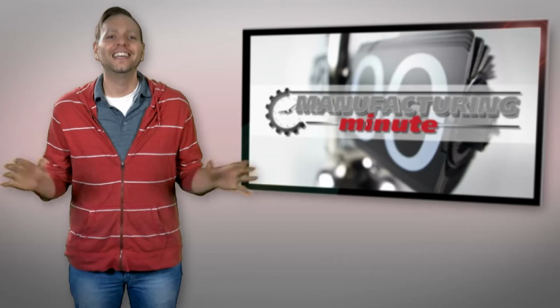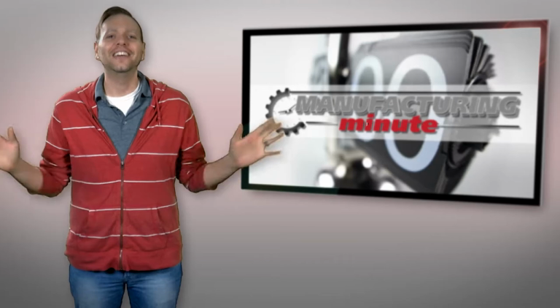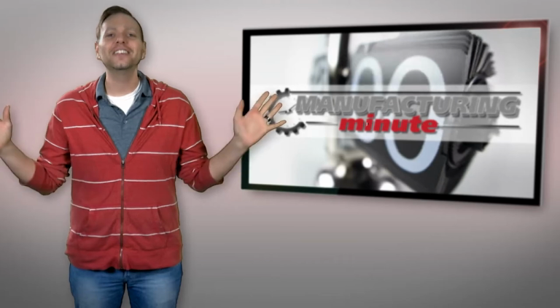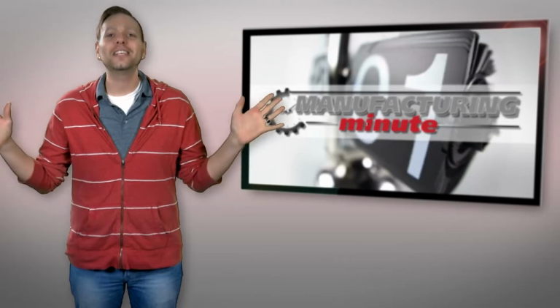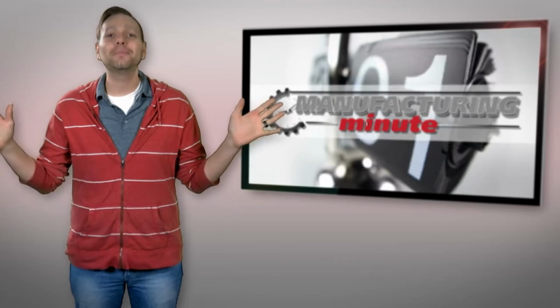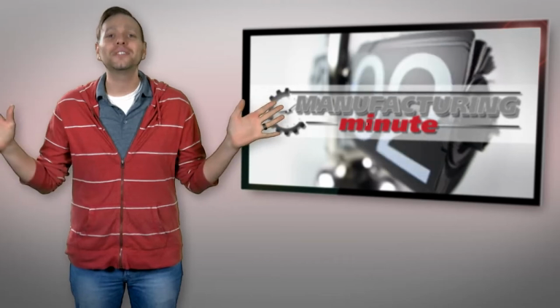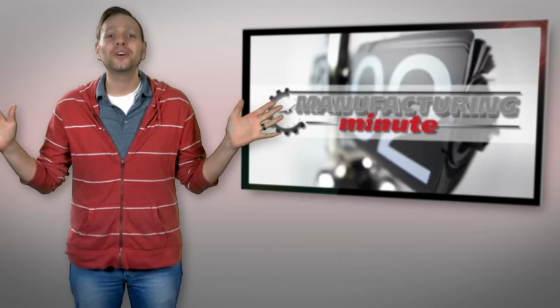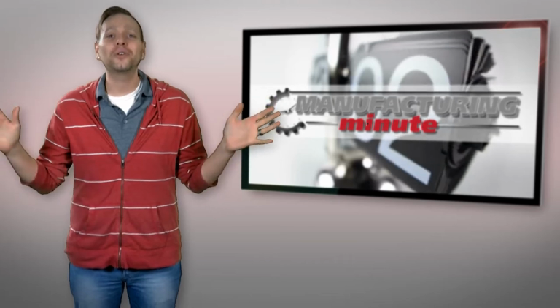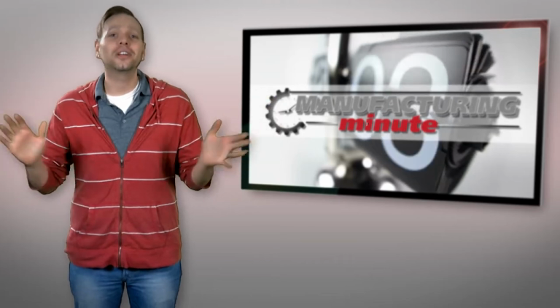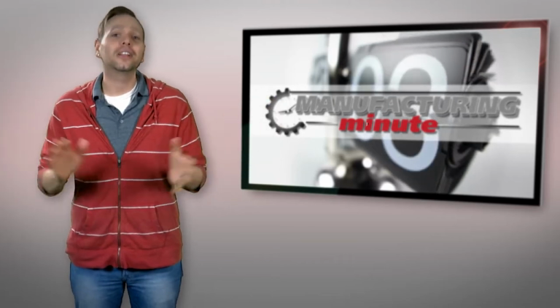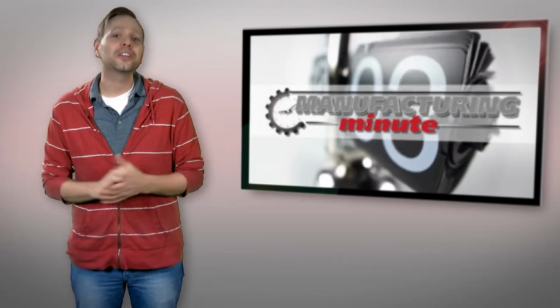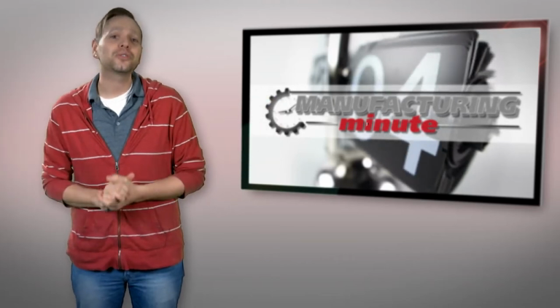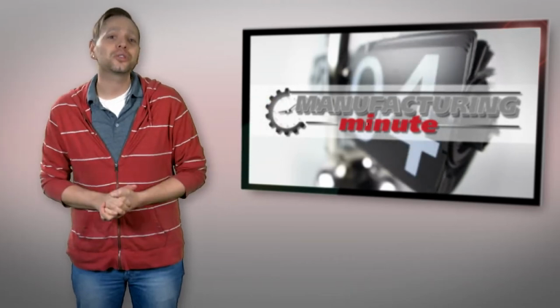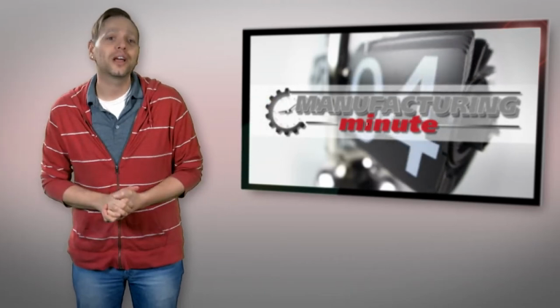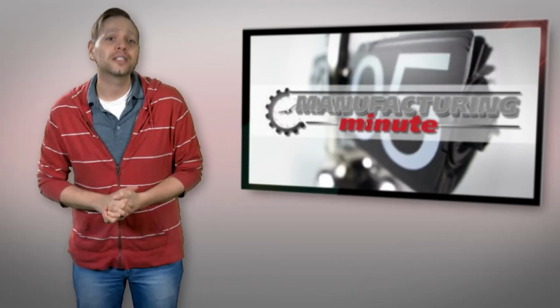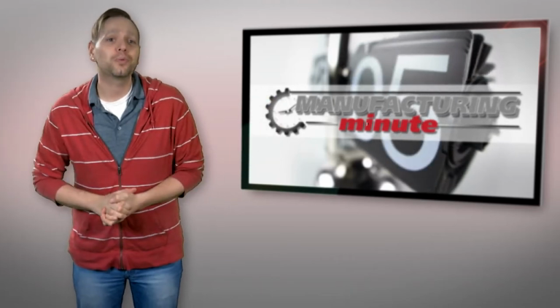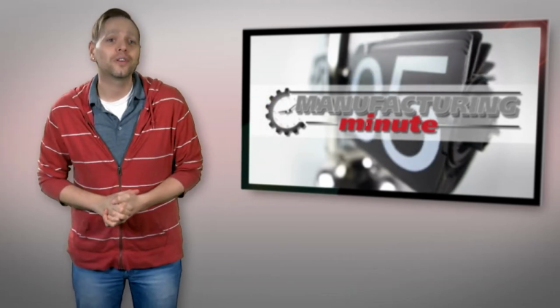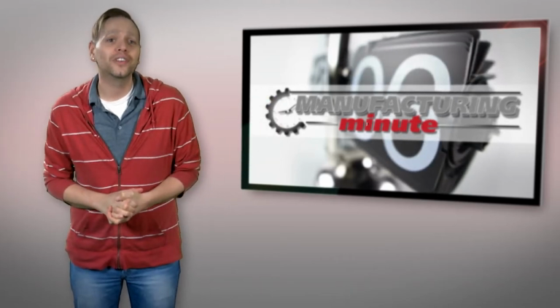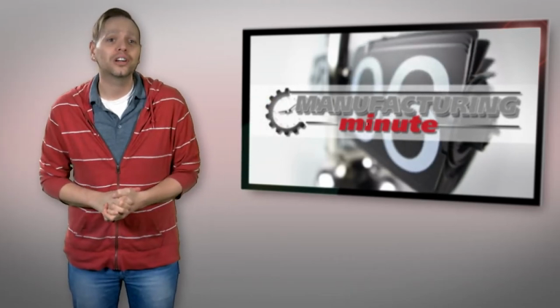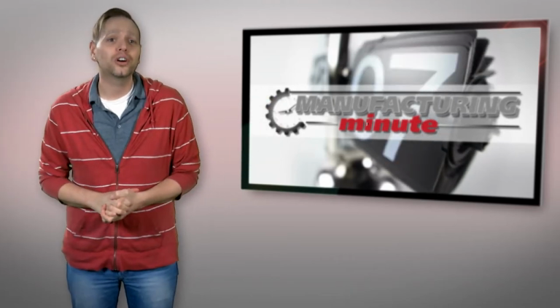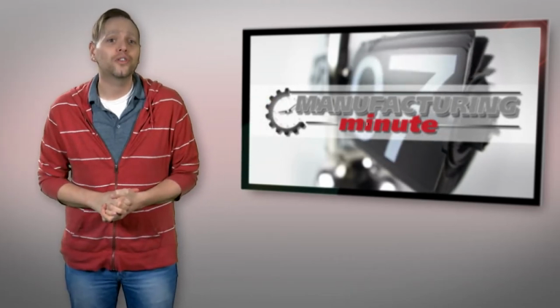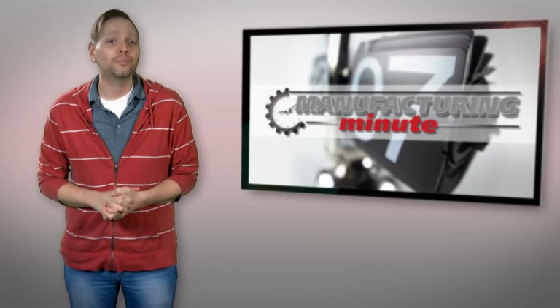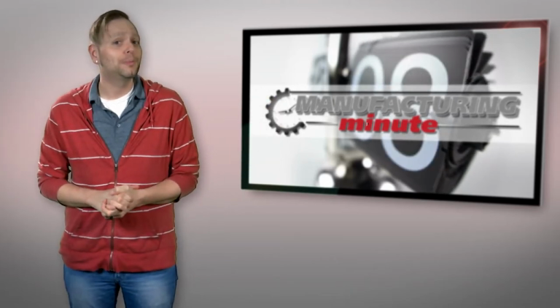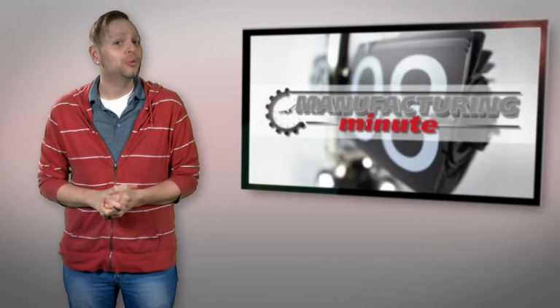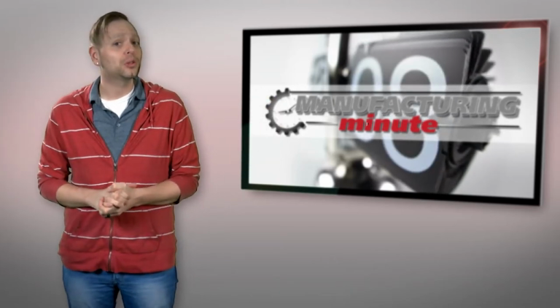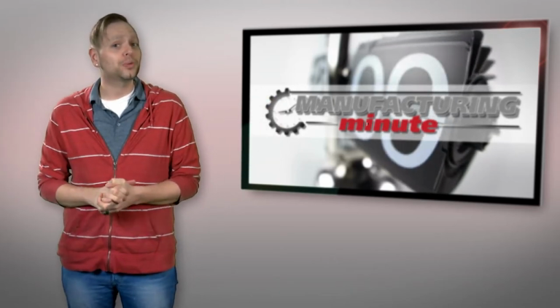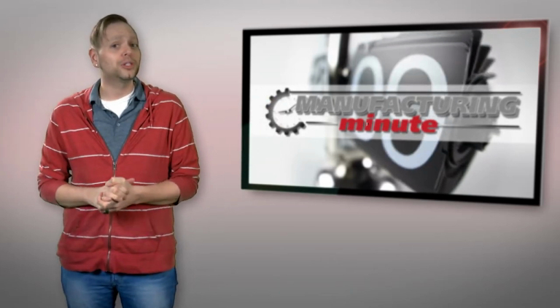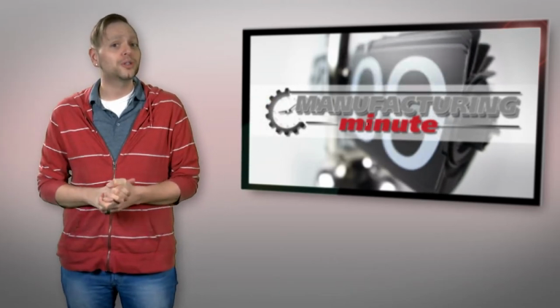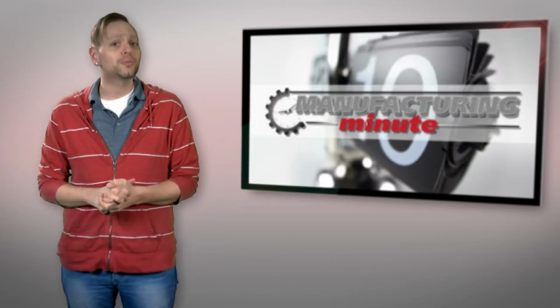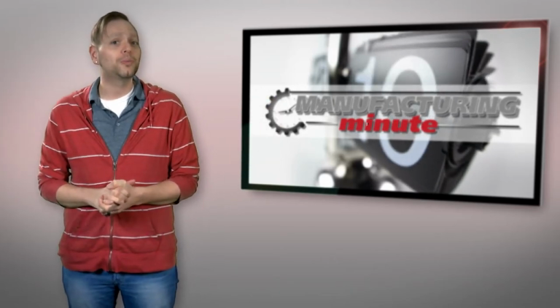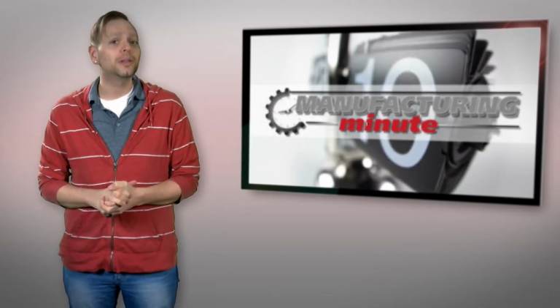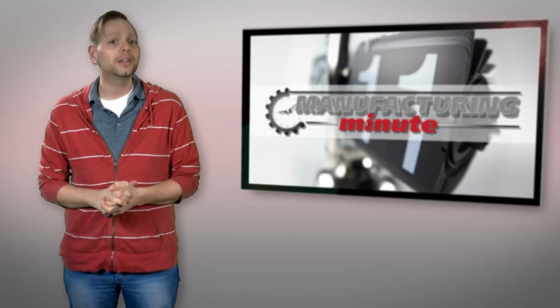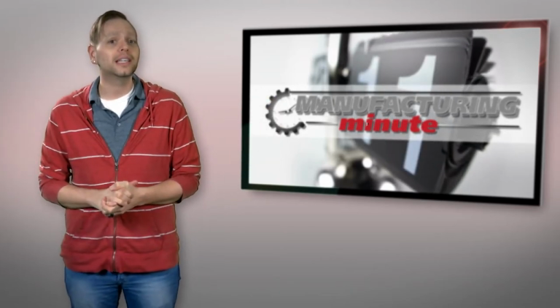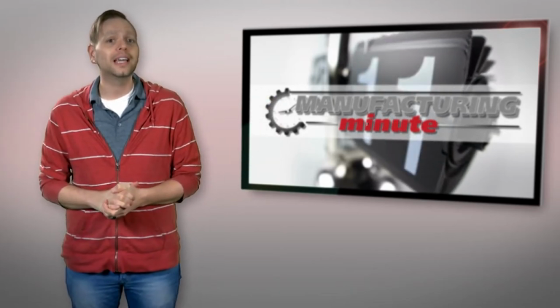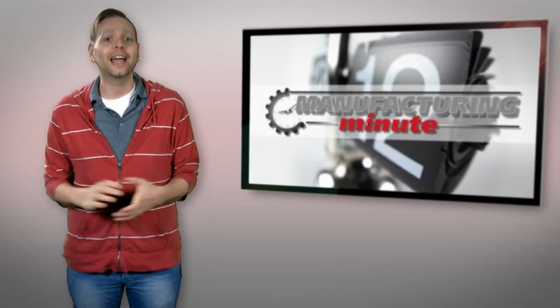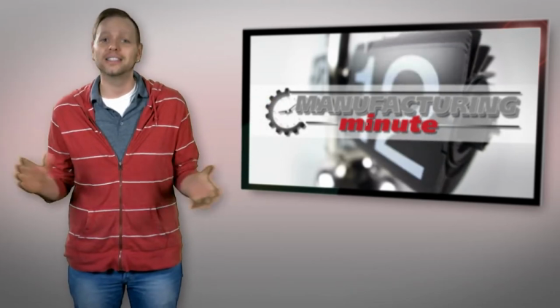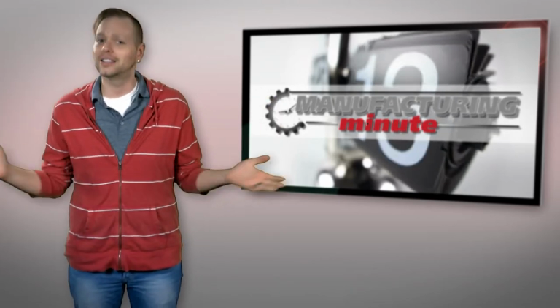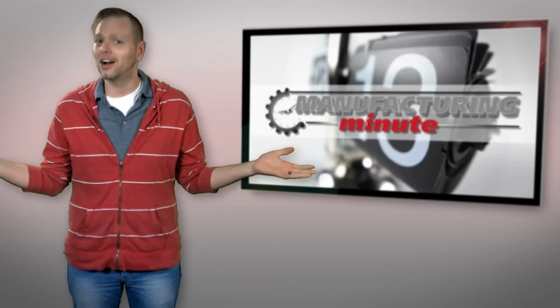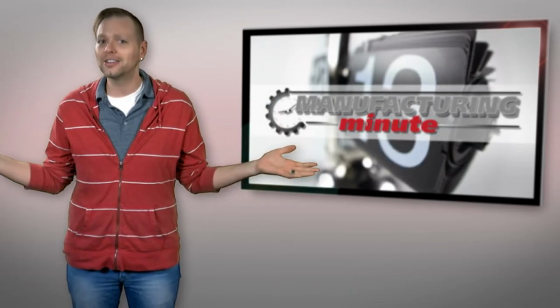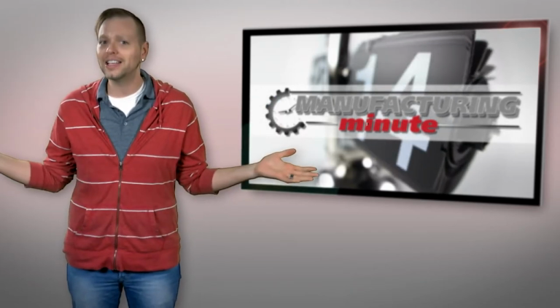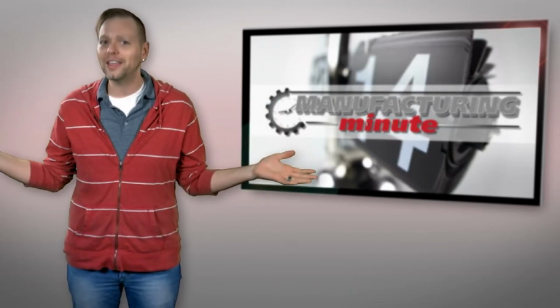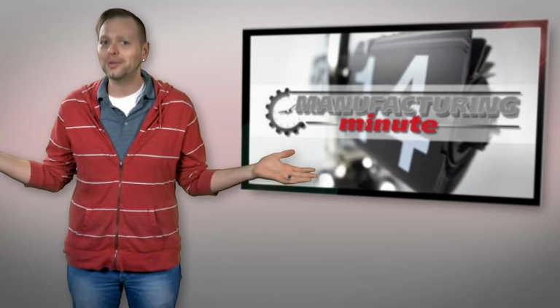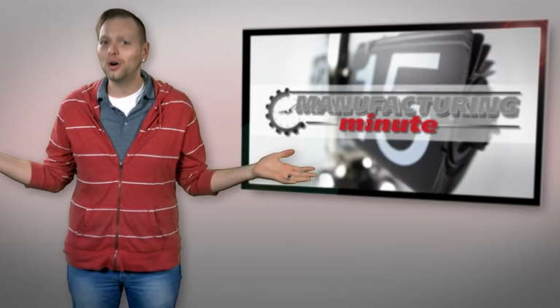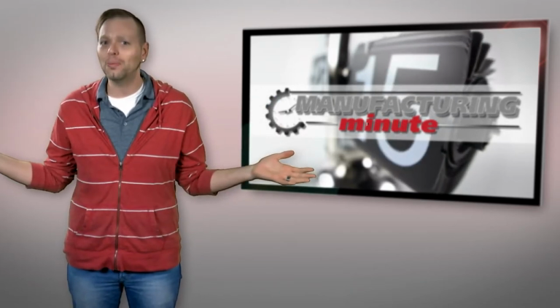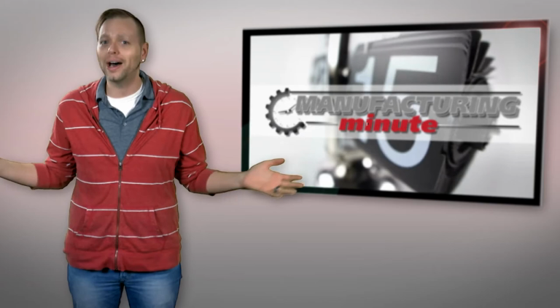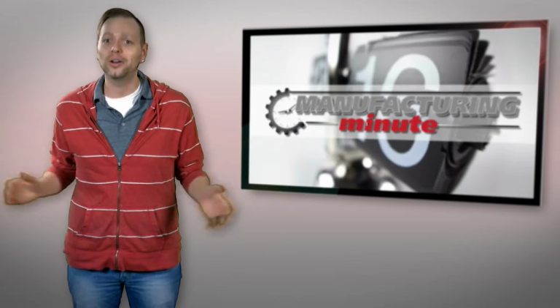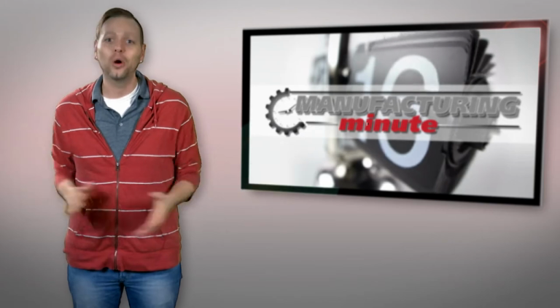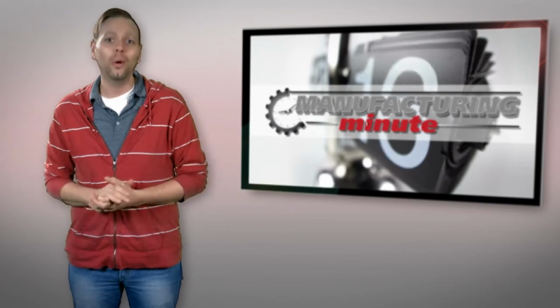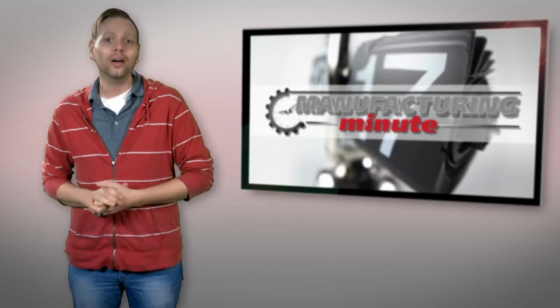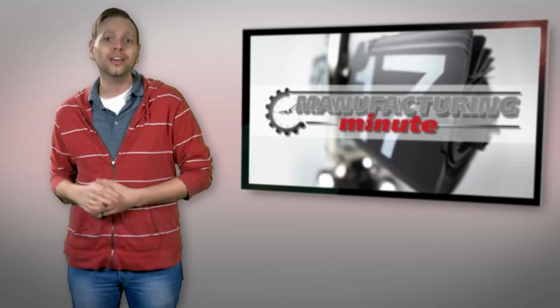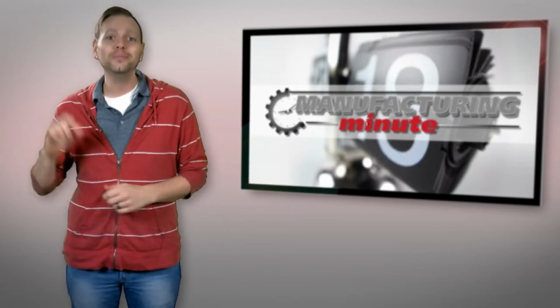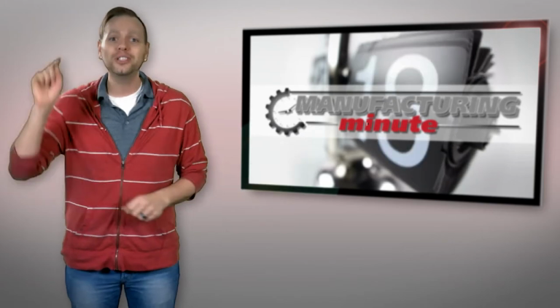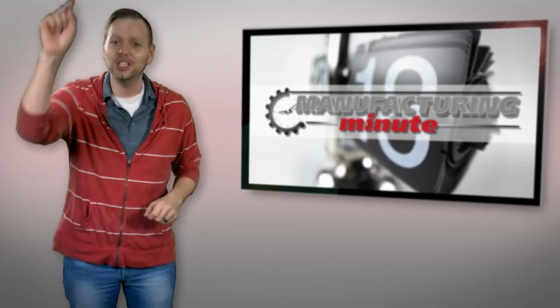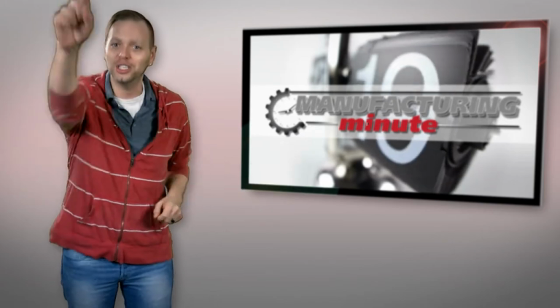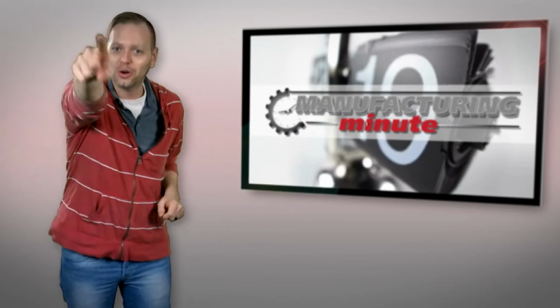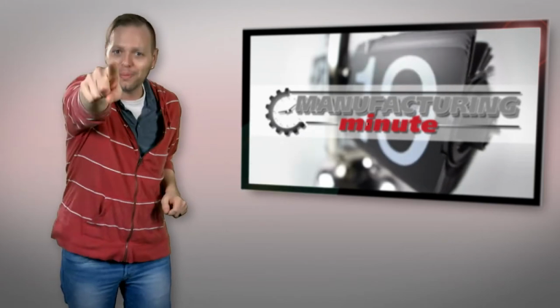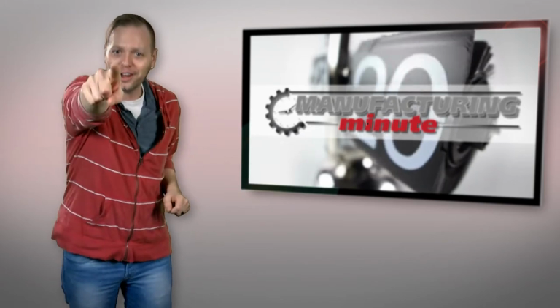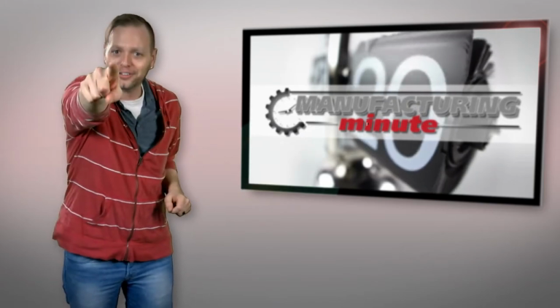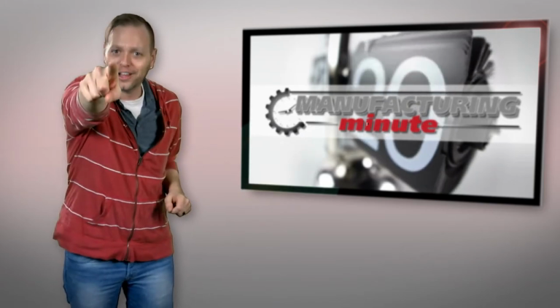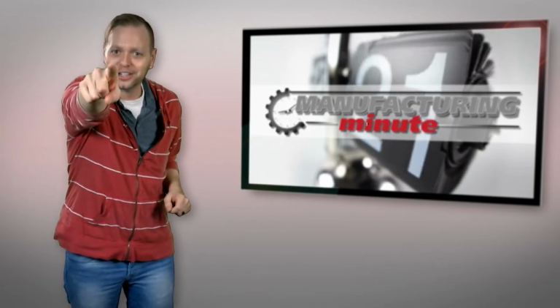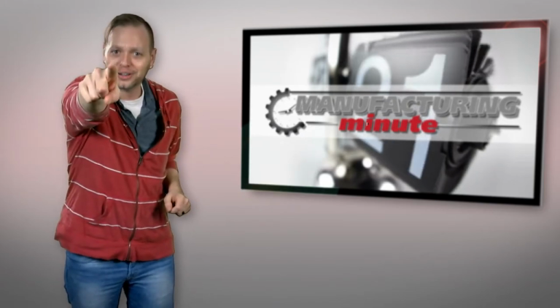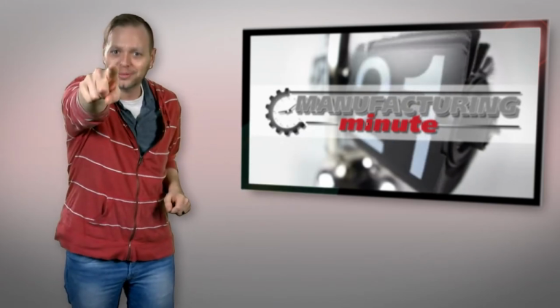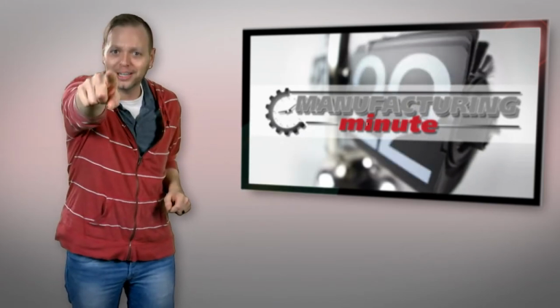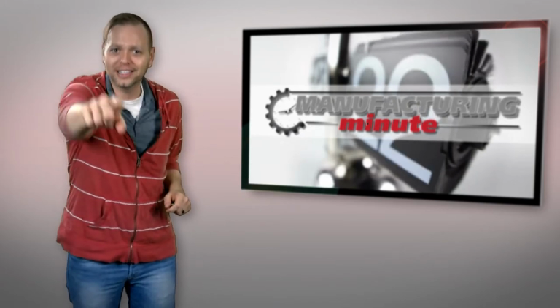In this episode, an electric transport vehicle for people with reduced mobility, and Tarzan the robot. Welcome to your Manufacturing Minute!